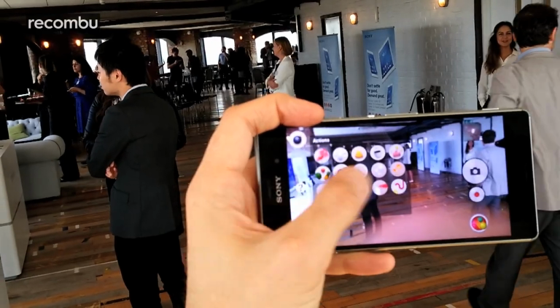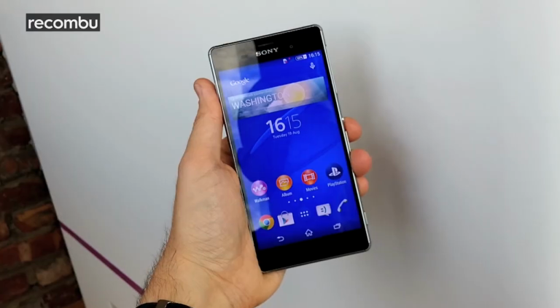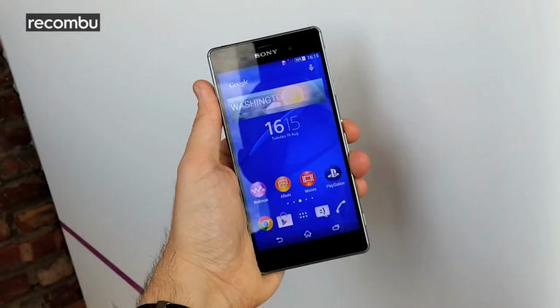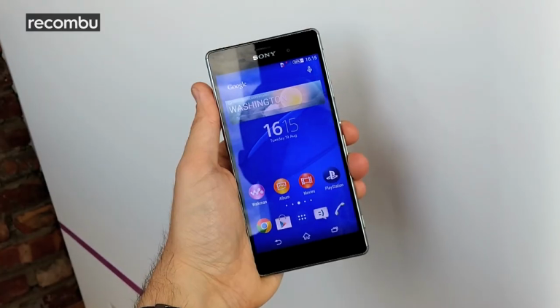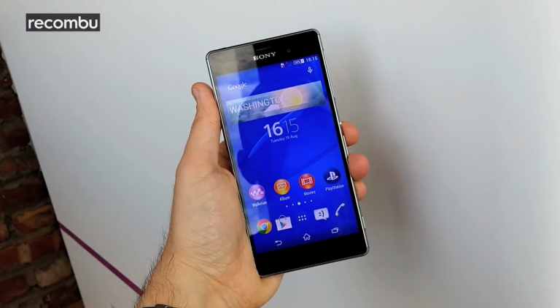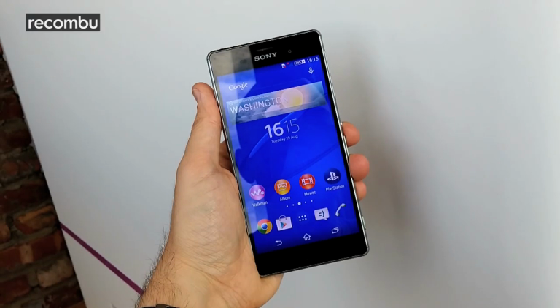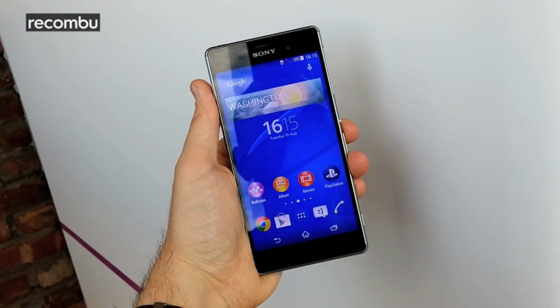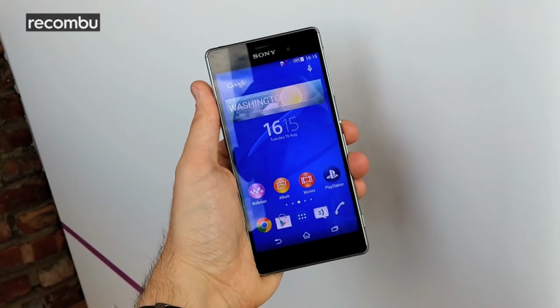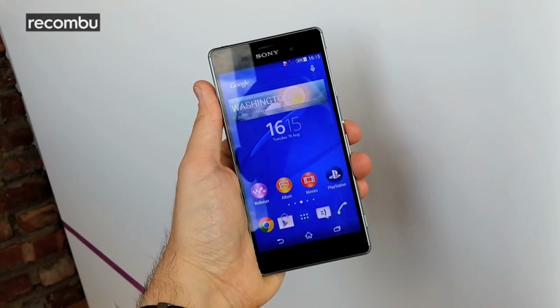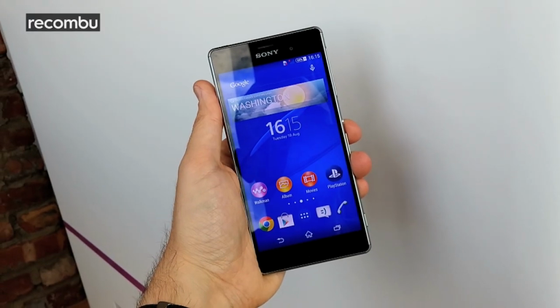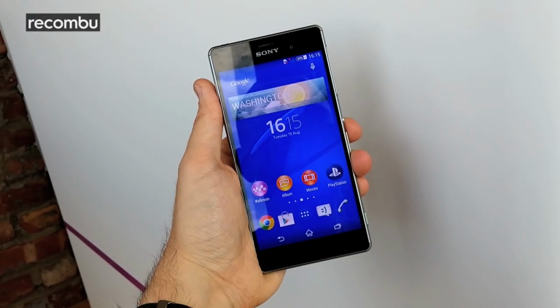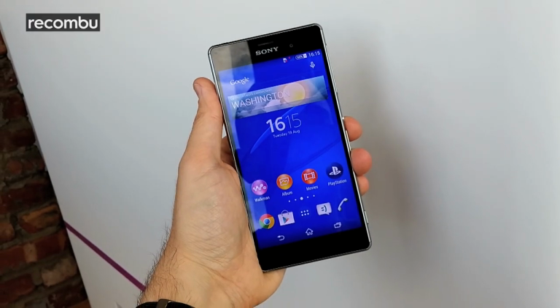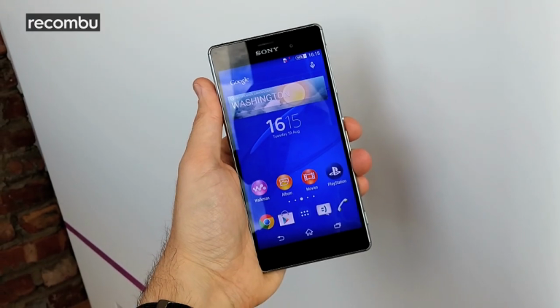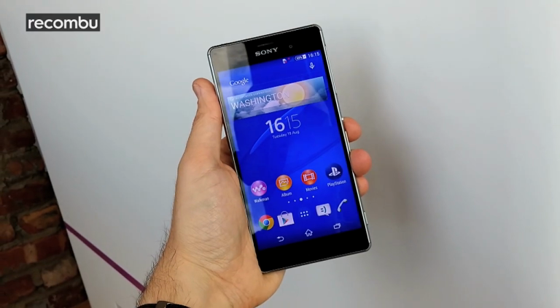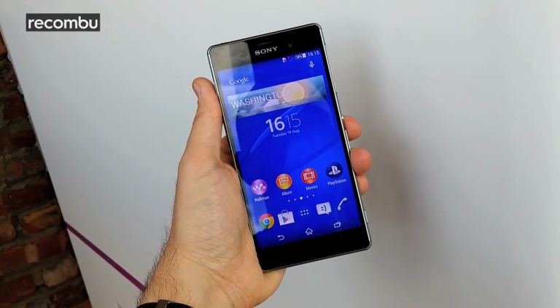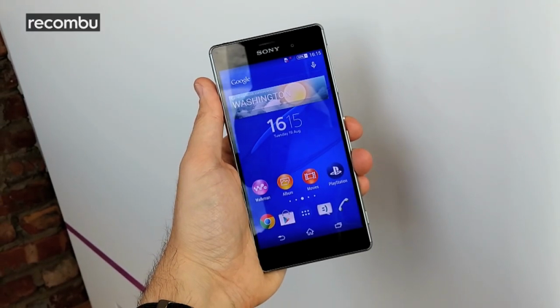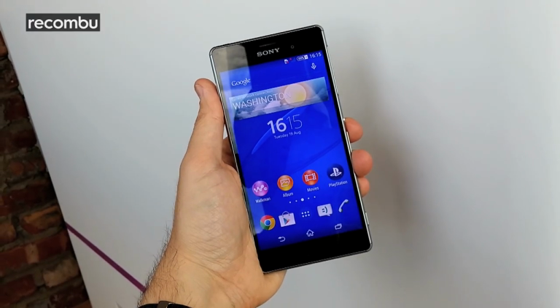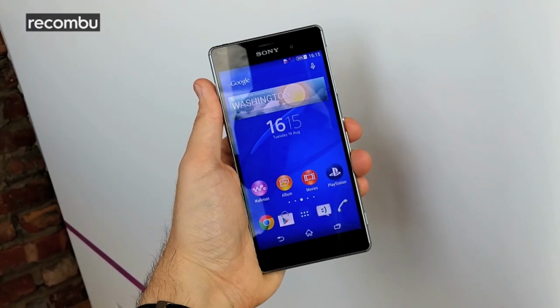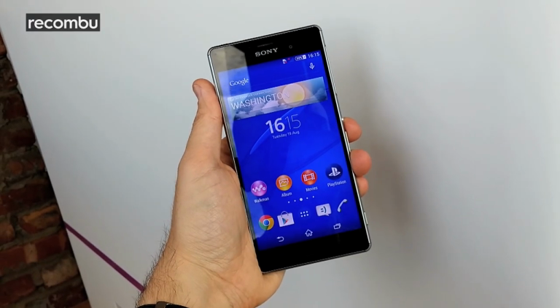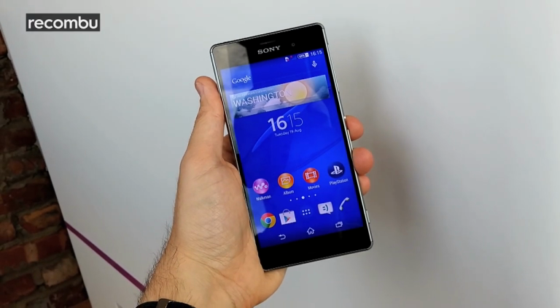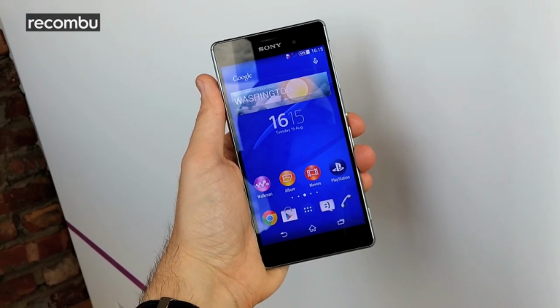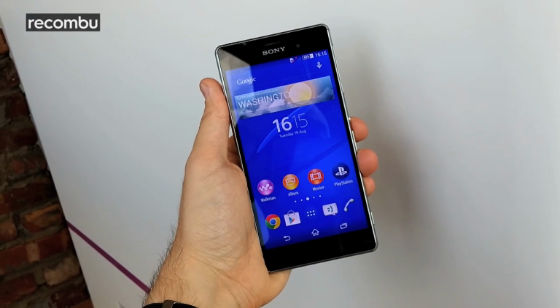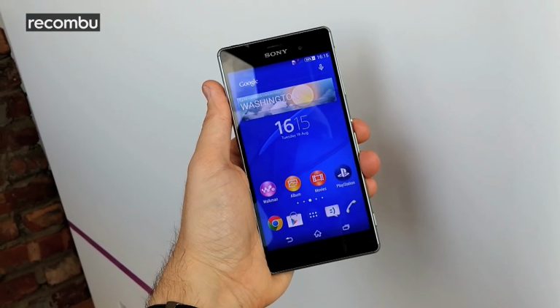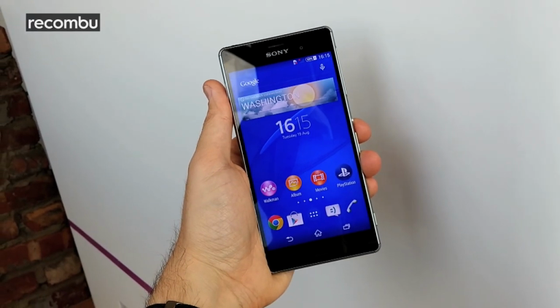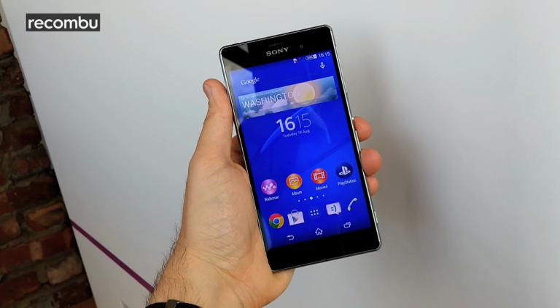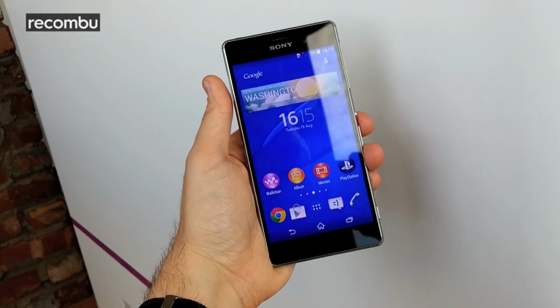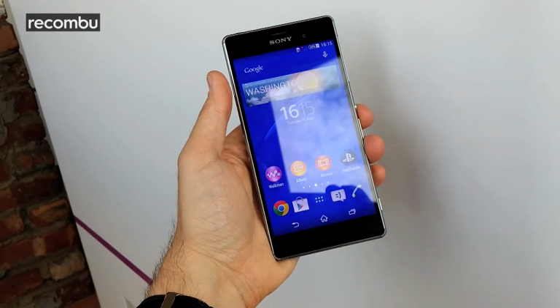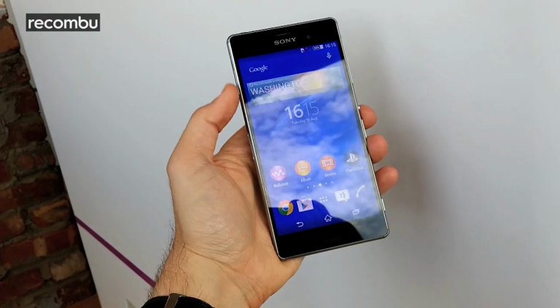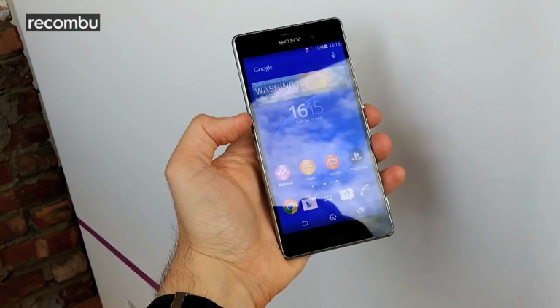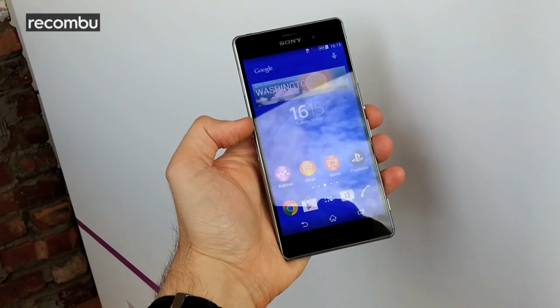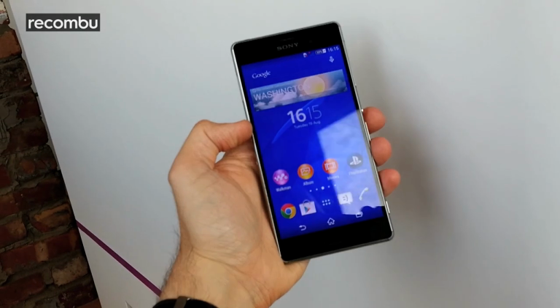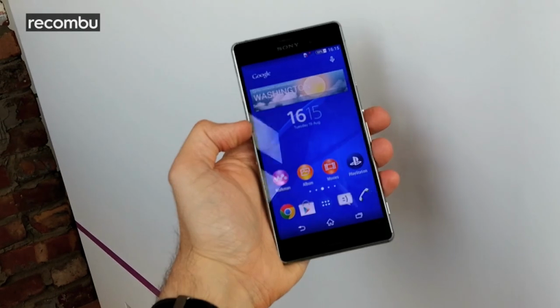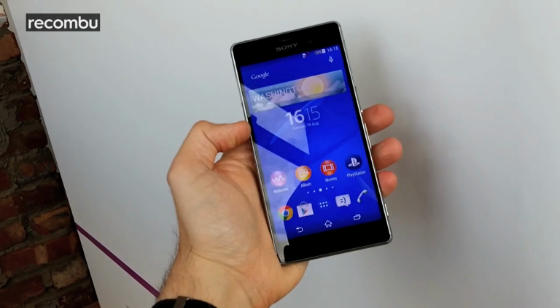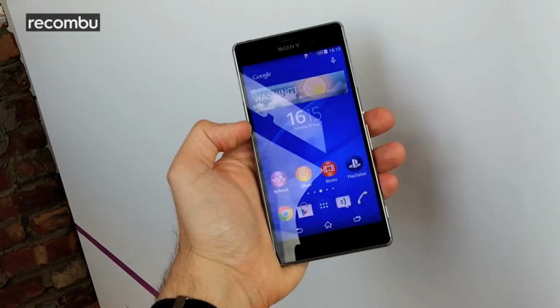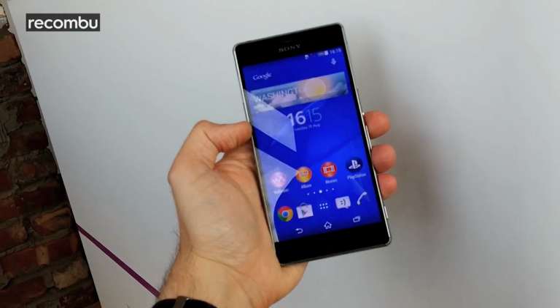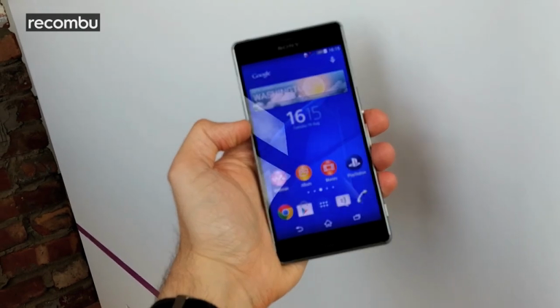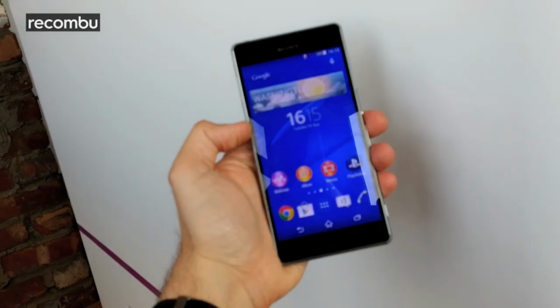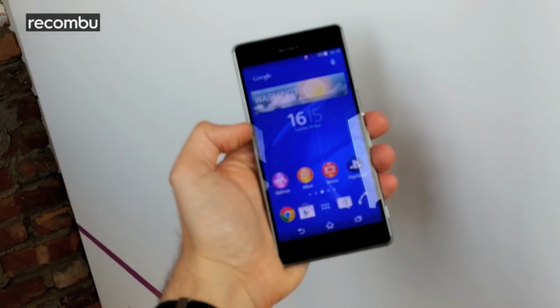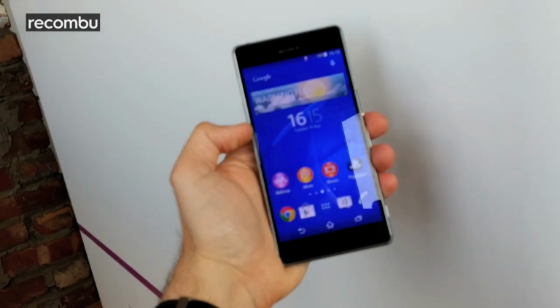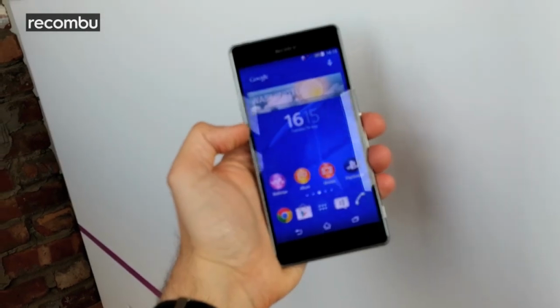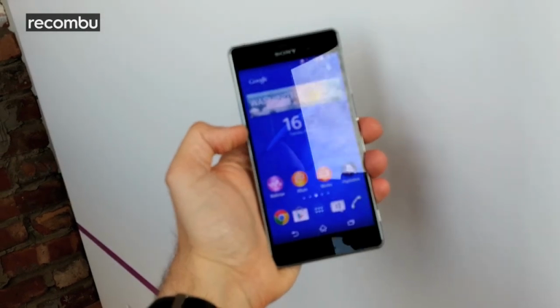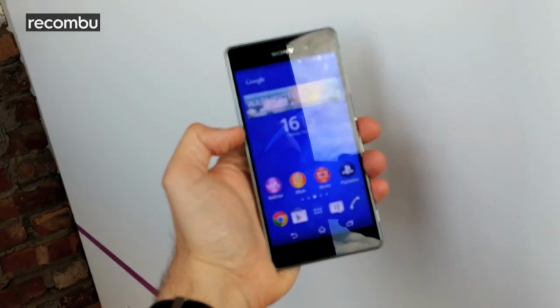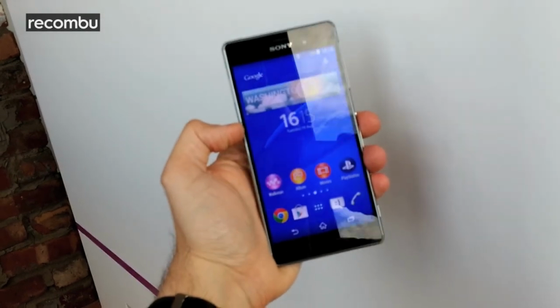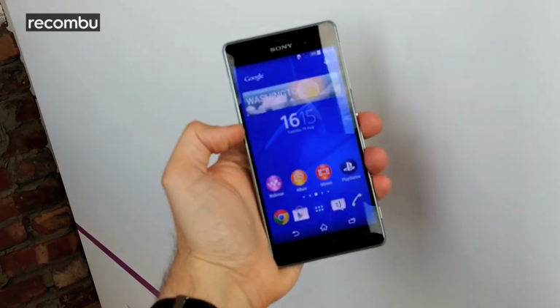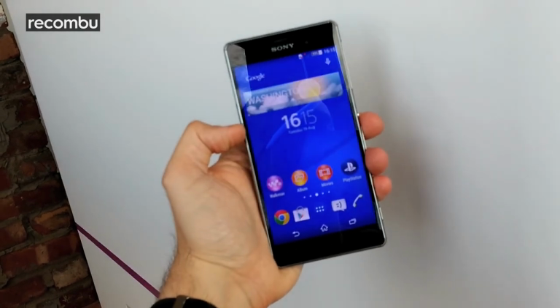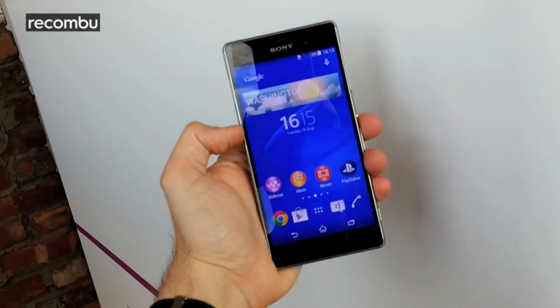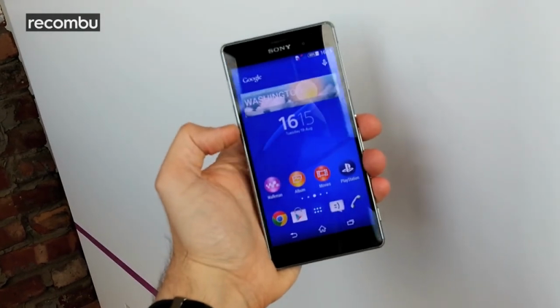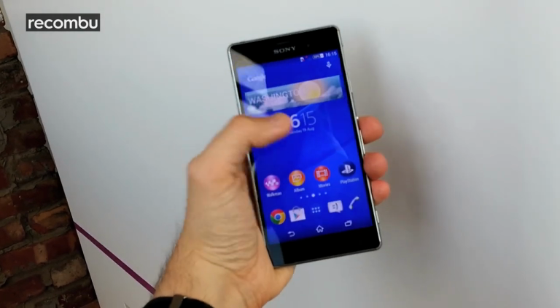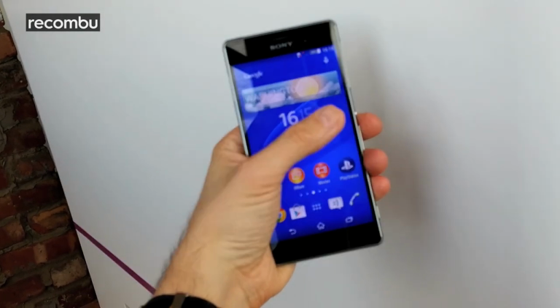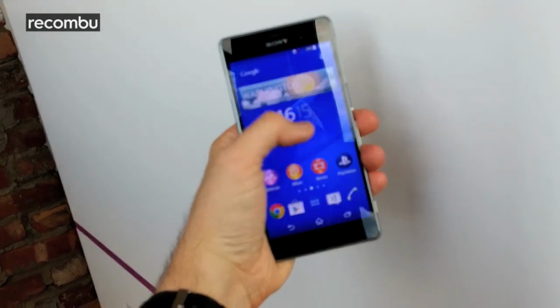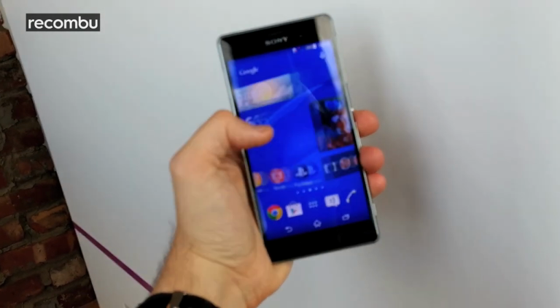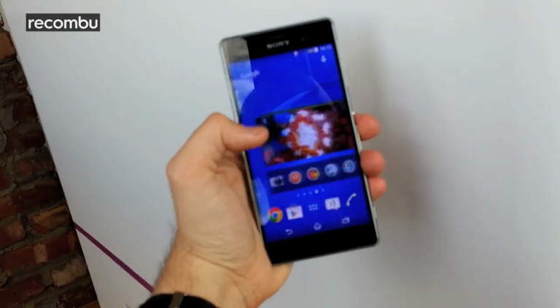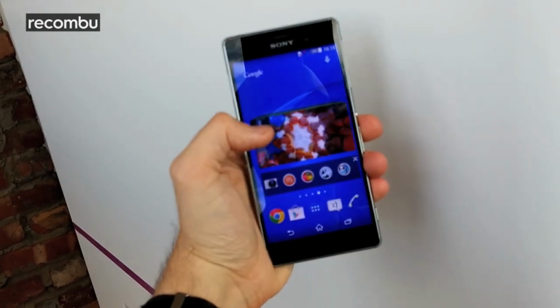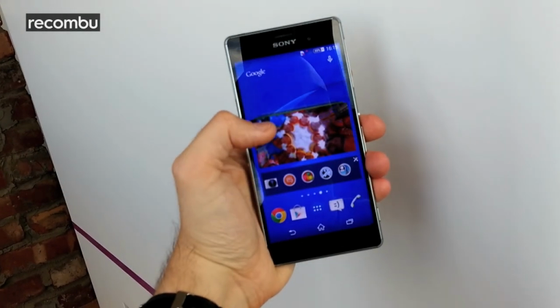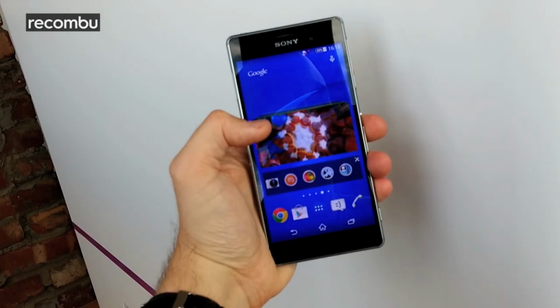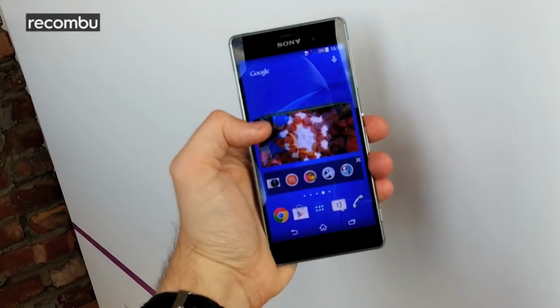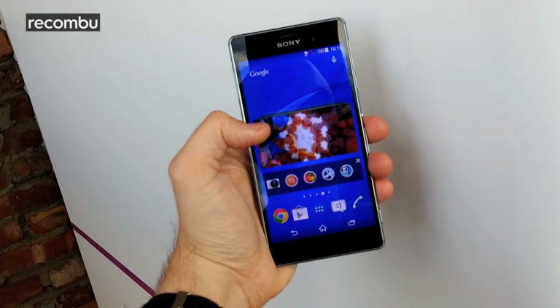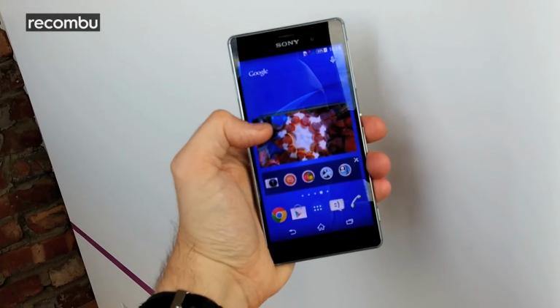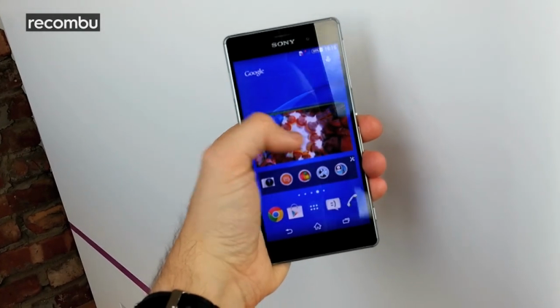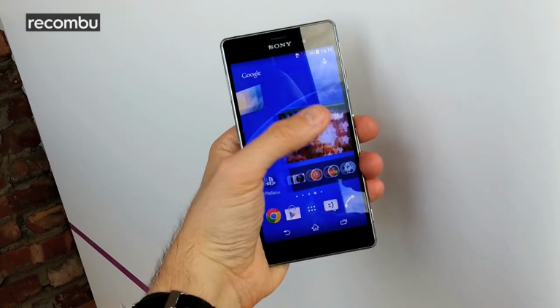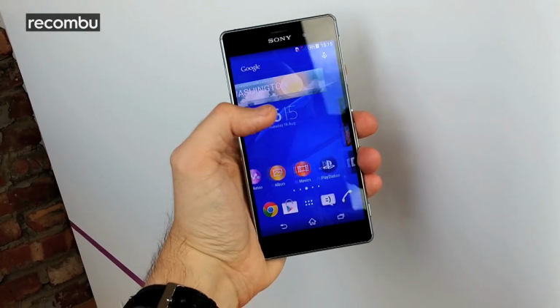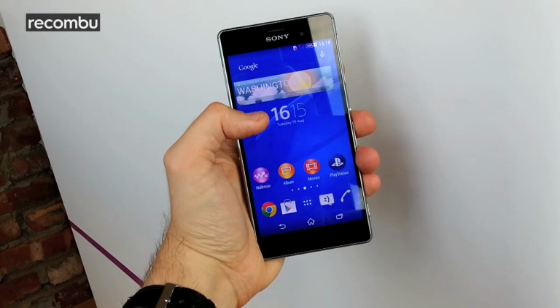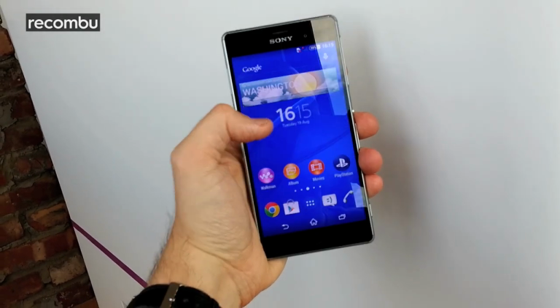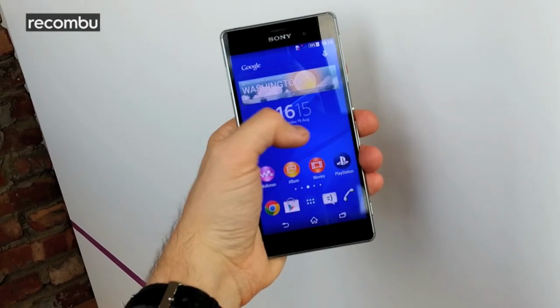Check back soon for our full Sony Xperia Z3 review, and check out recombu.com/mobile for the full story on Sony's IFA 2014 launch.